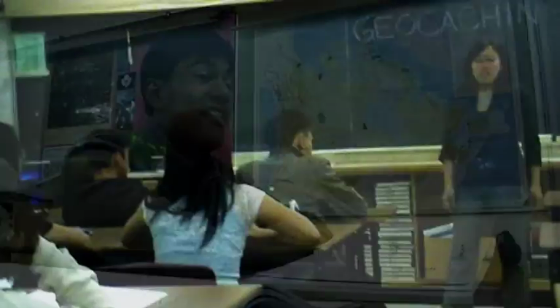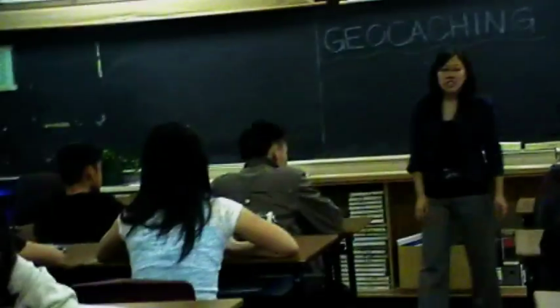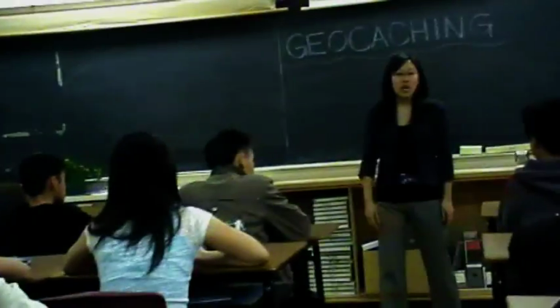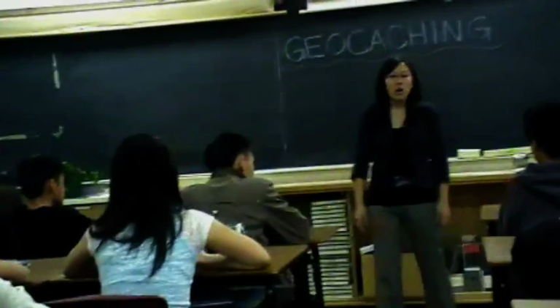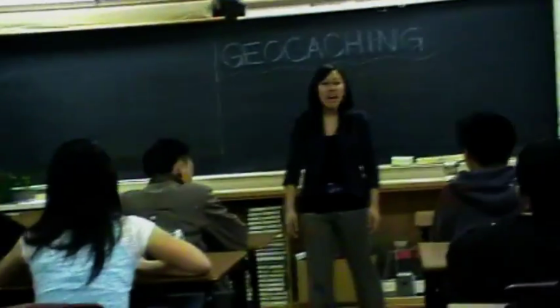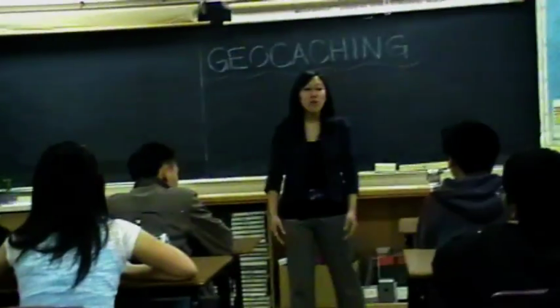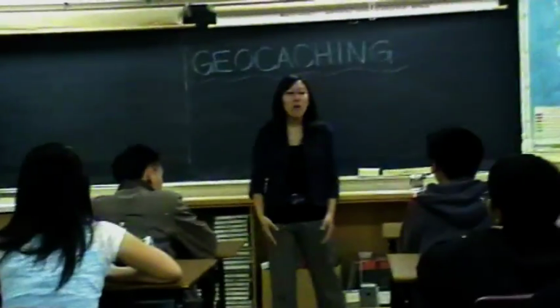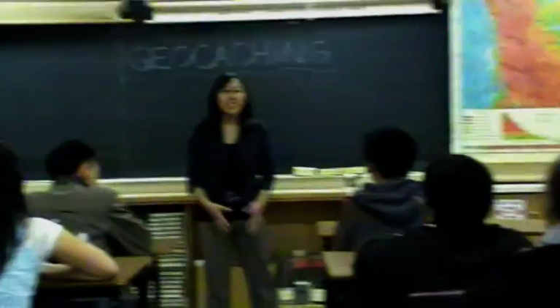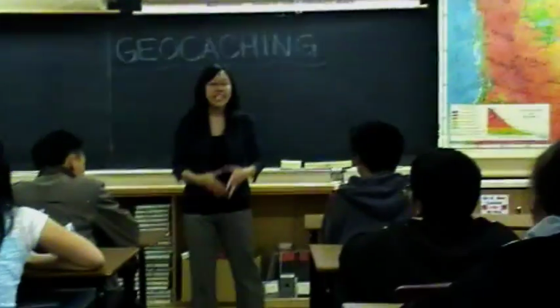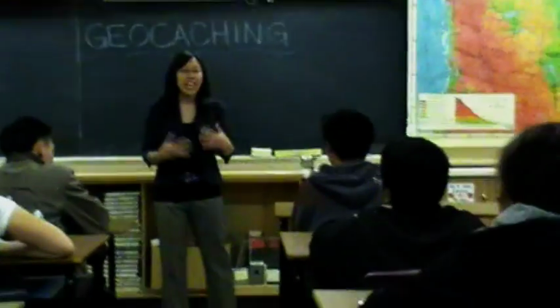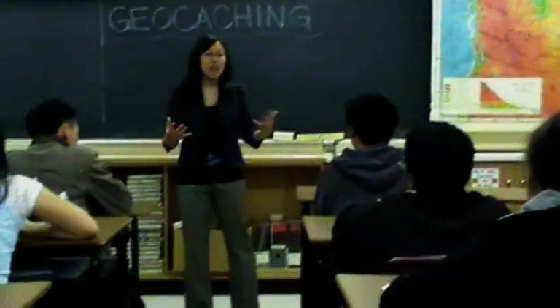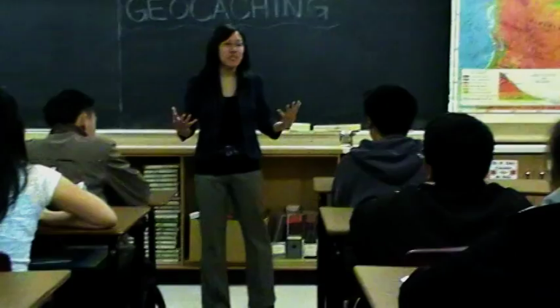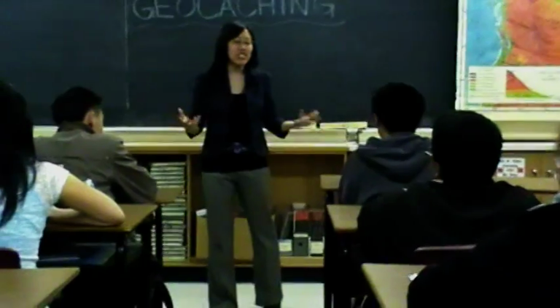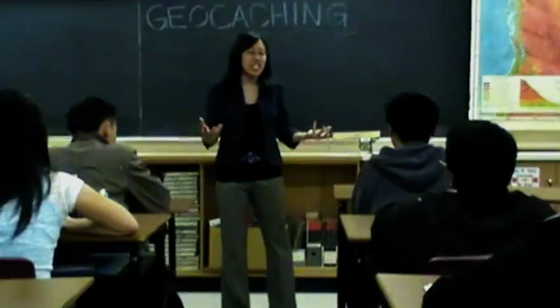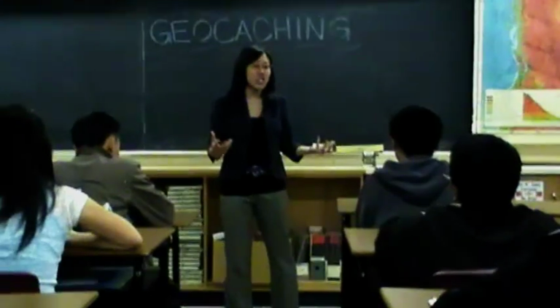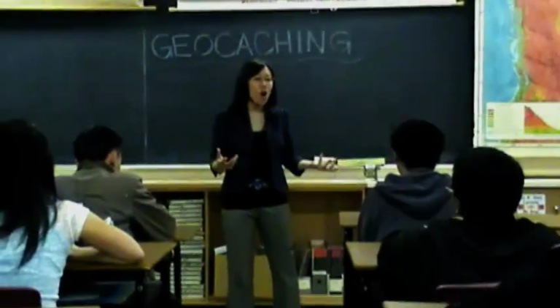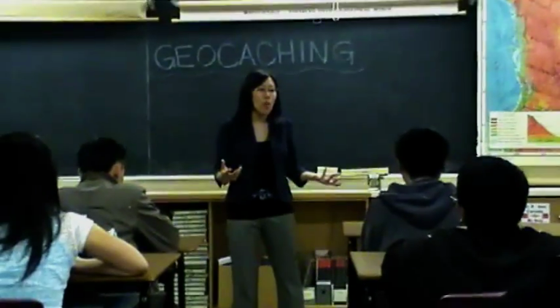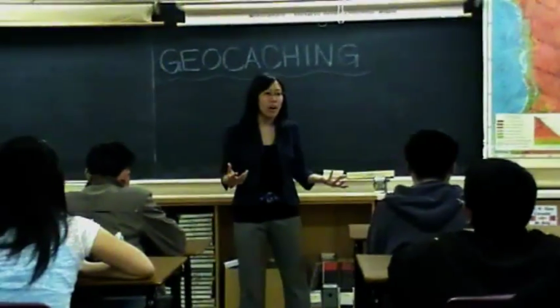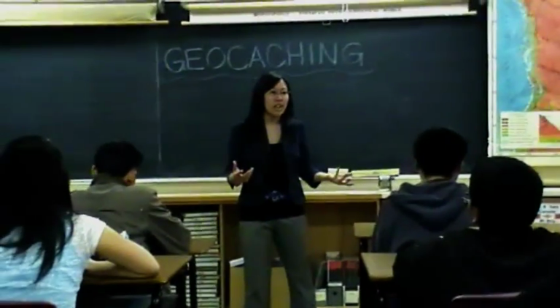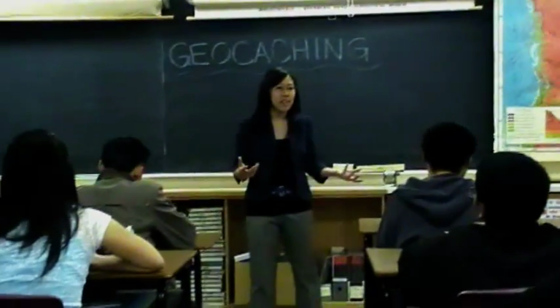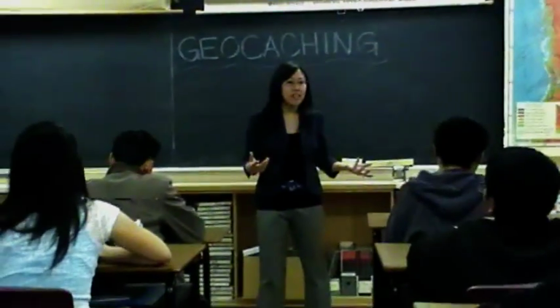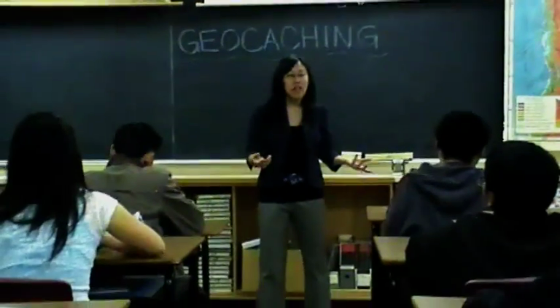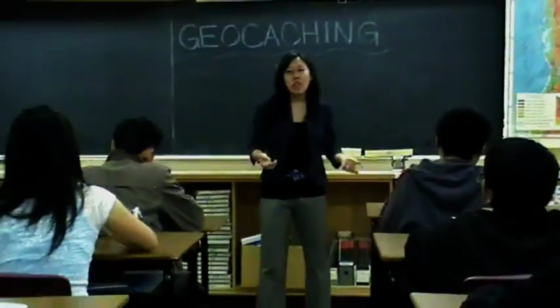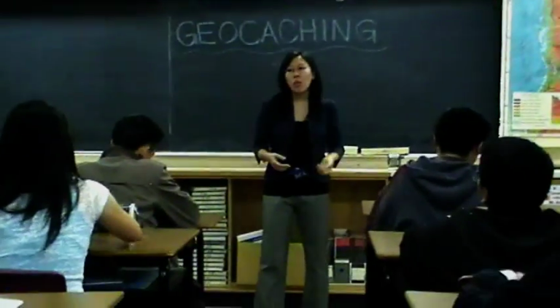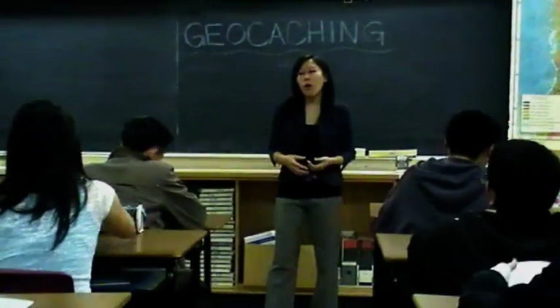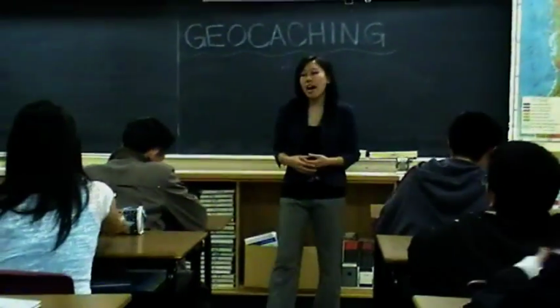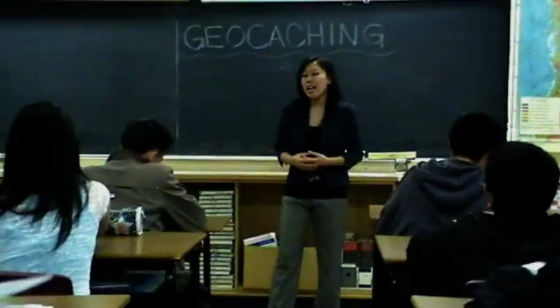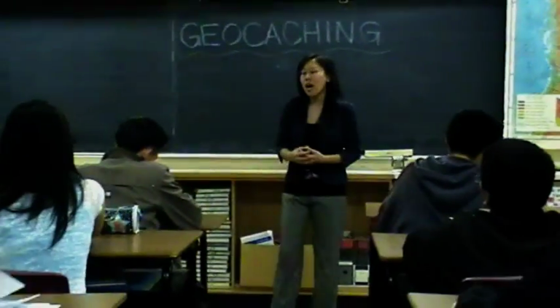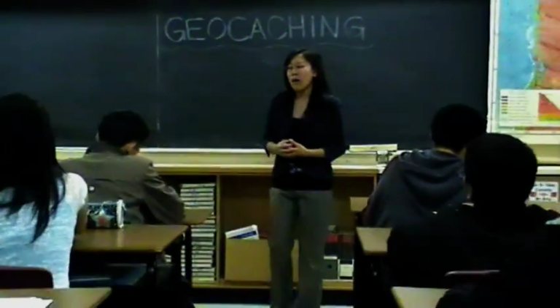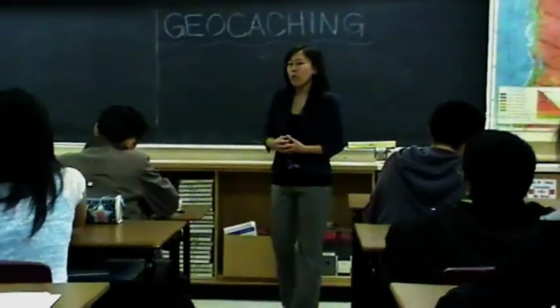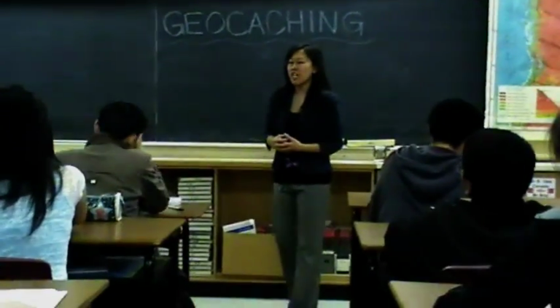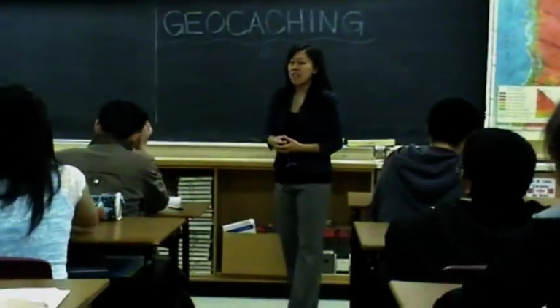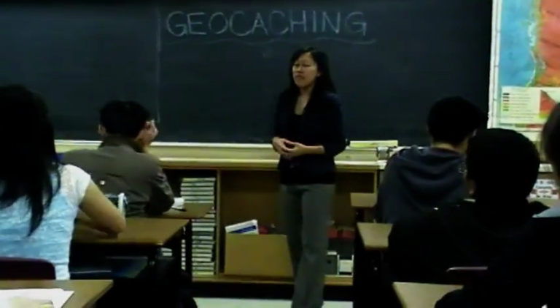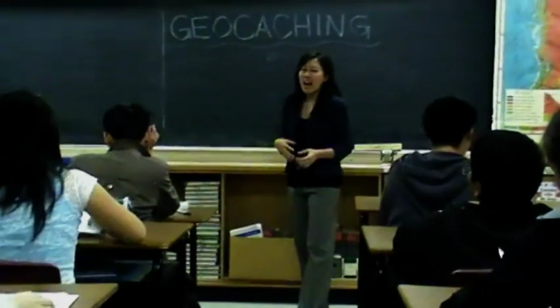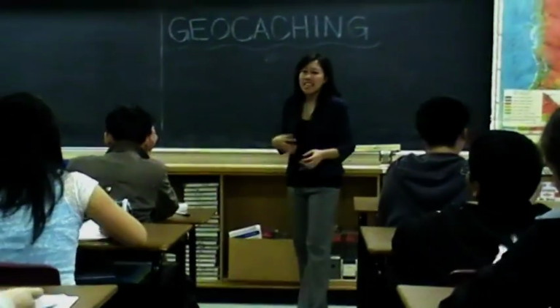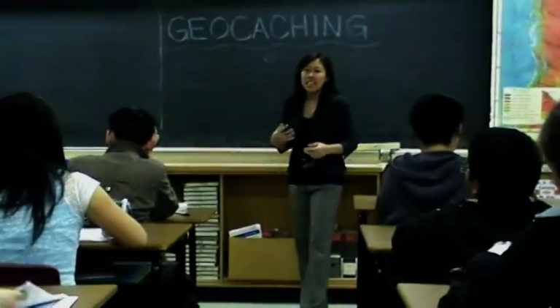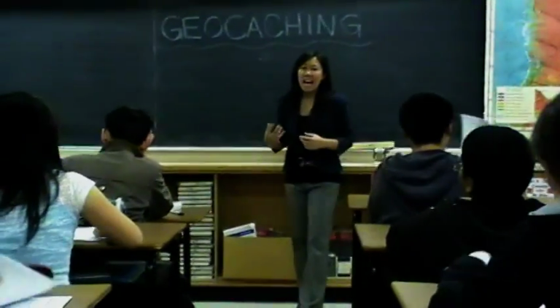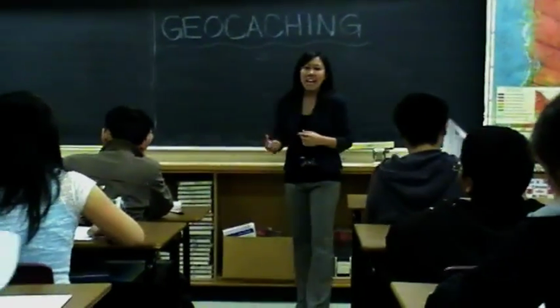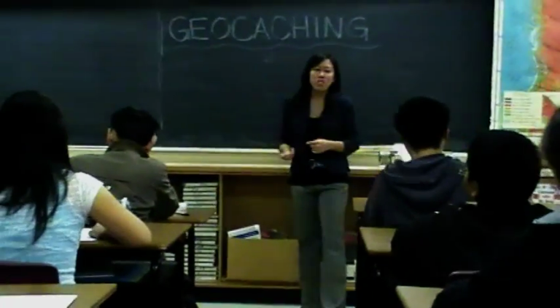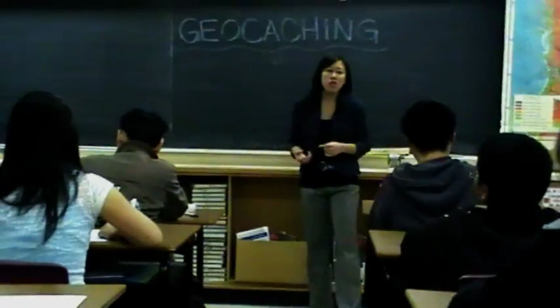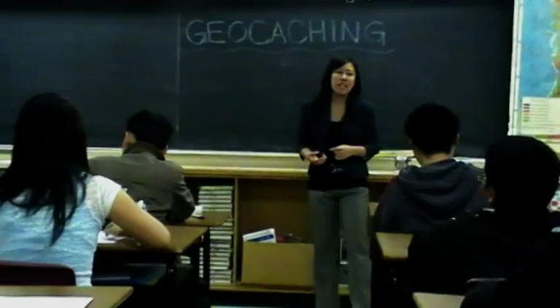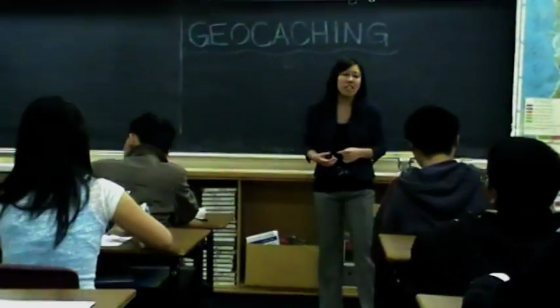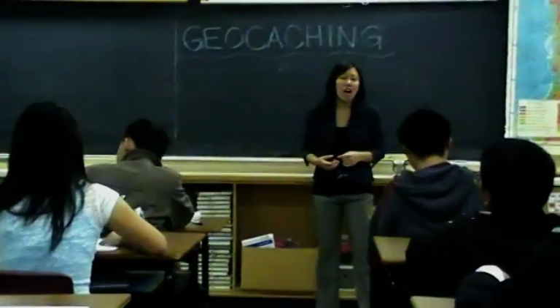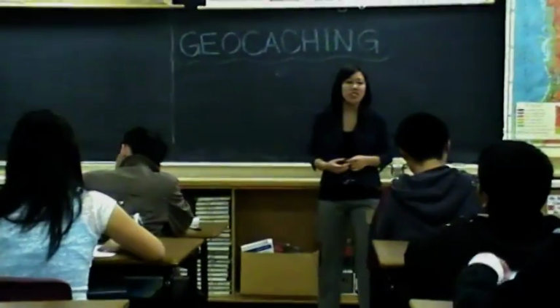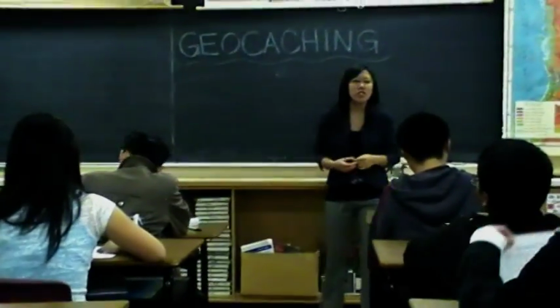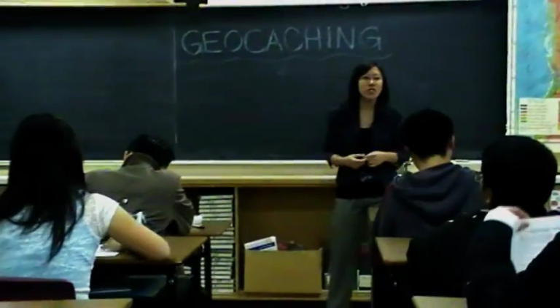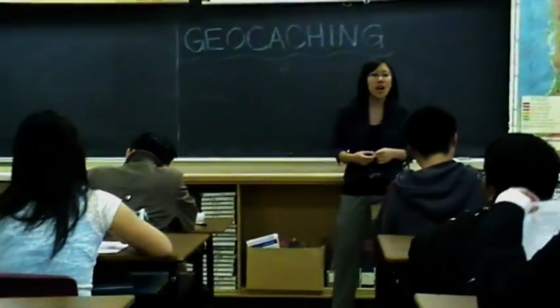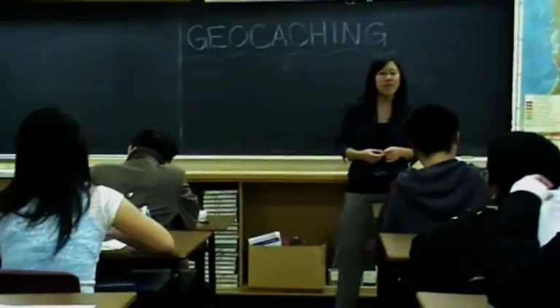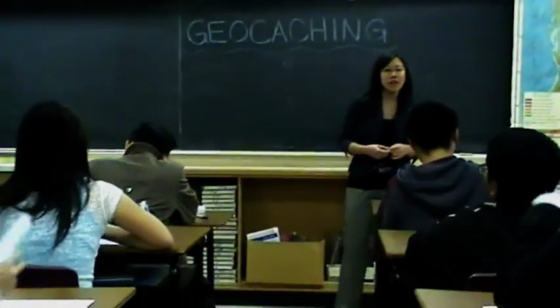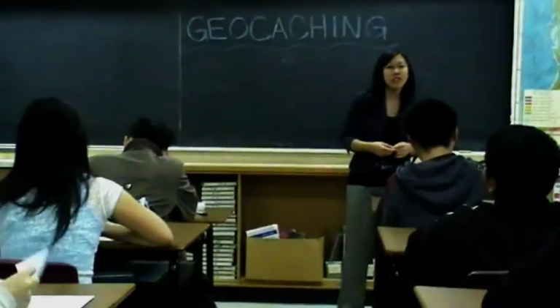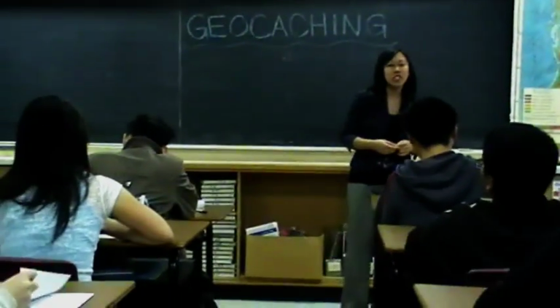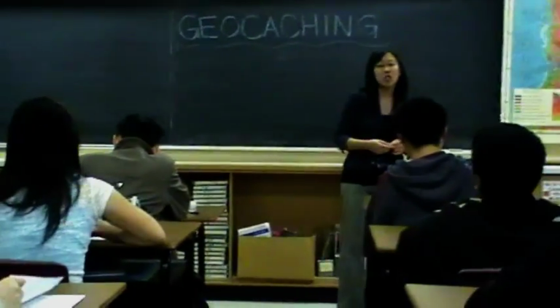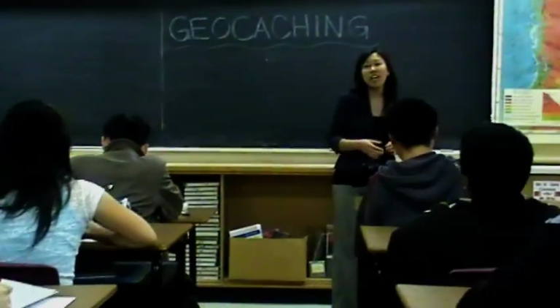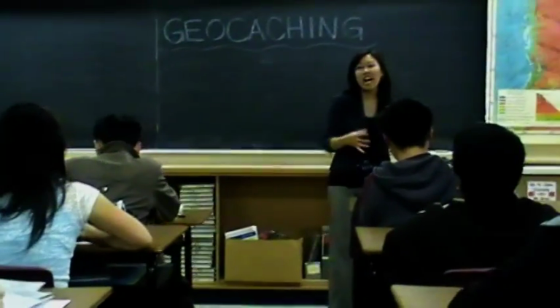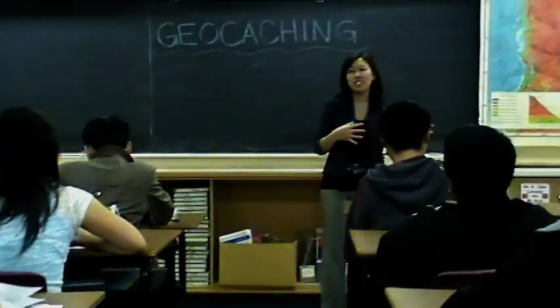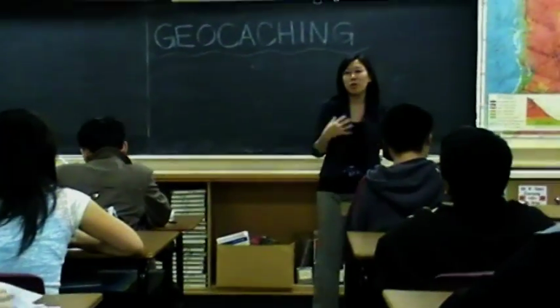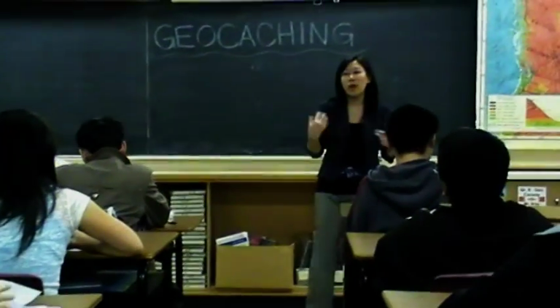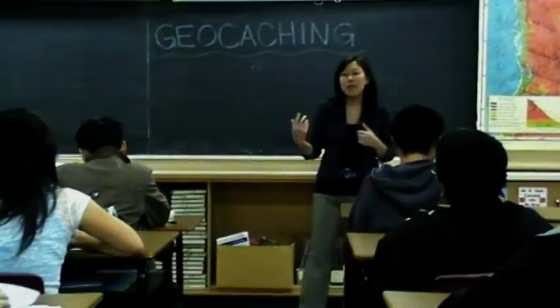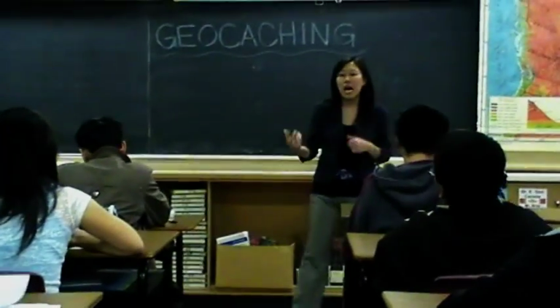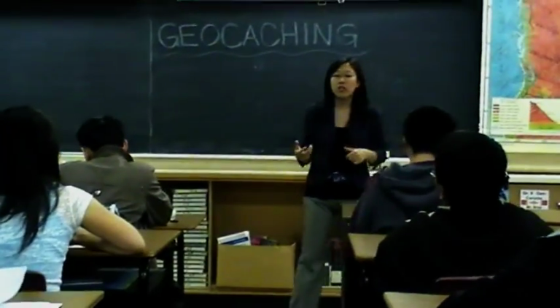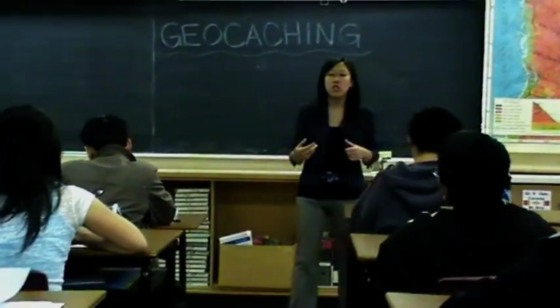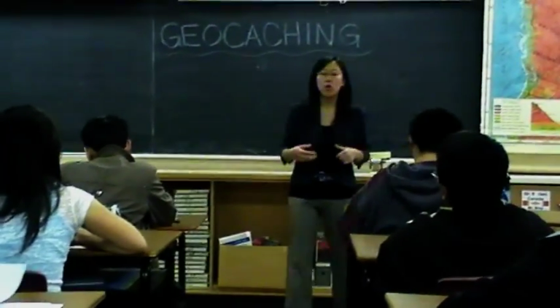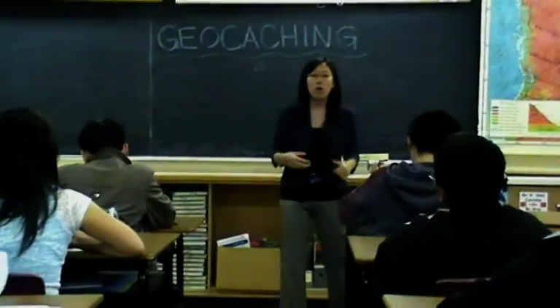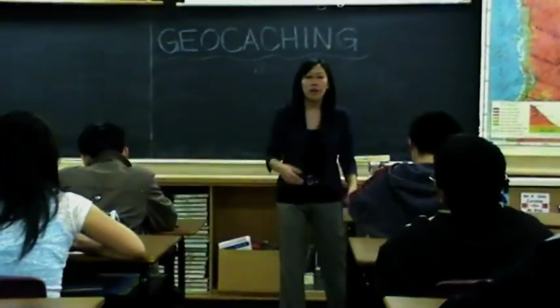So everyone, take out yesterday's homework — the one about where you have to find the latitude and longitude of different geocaches around our school.